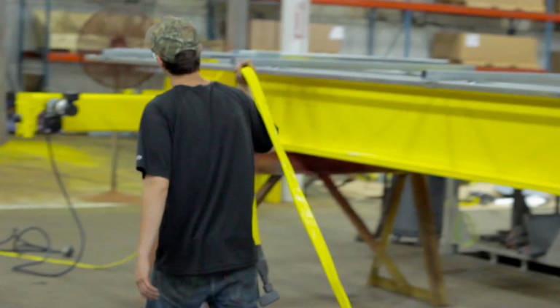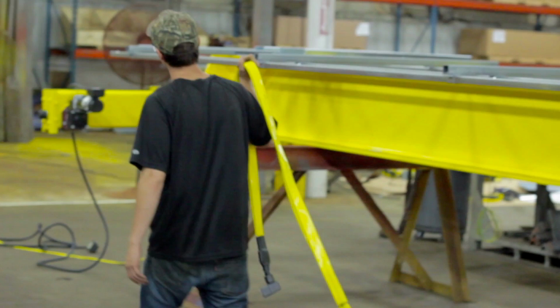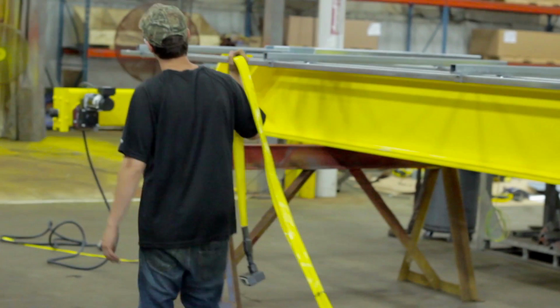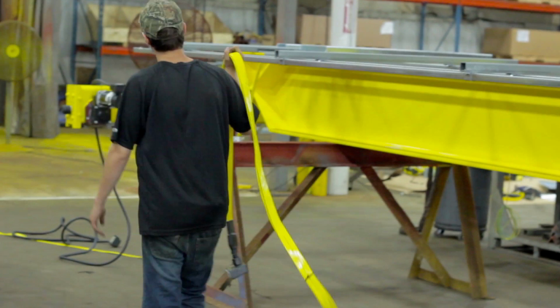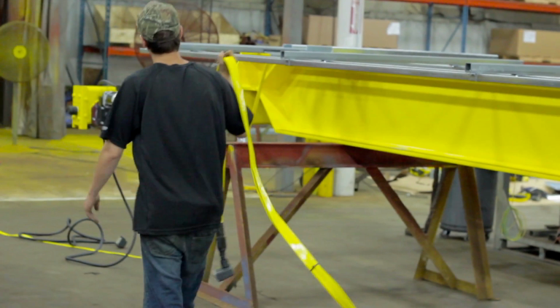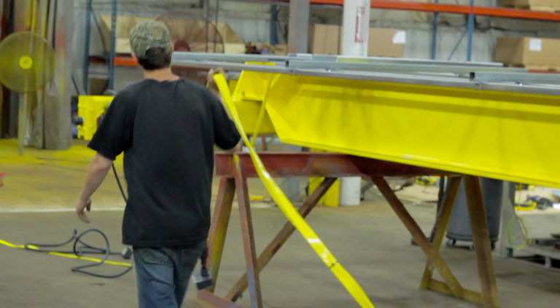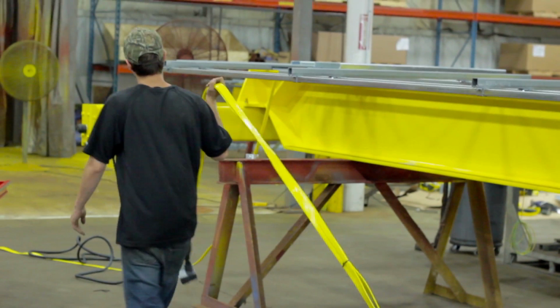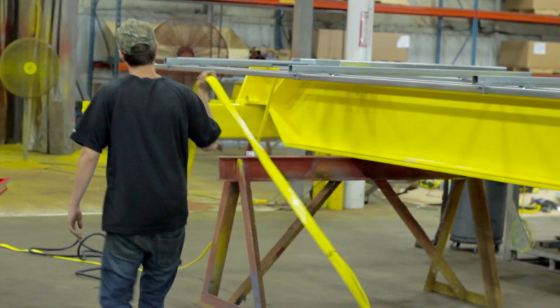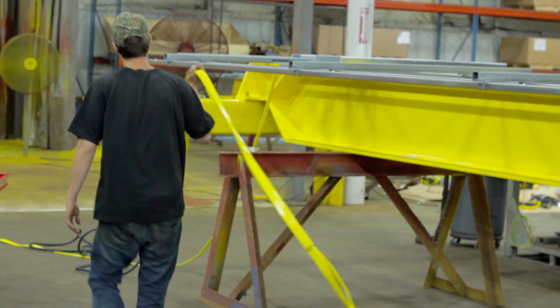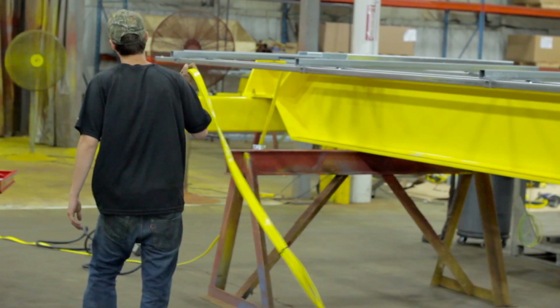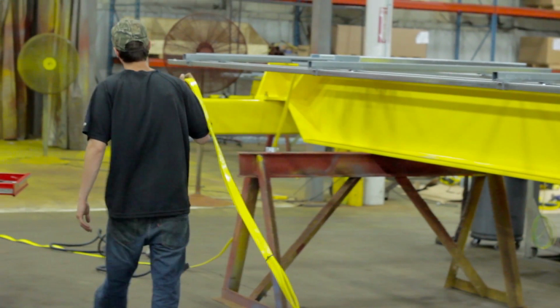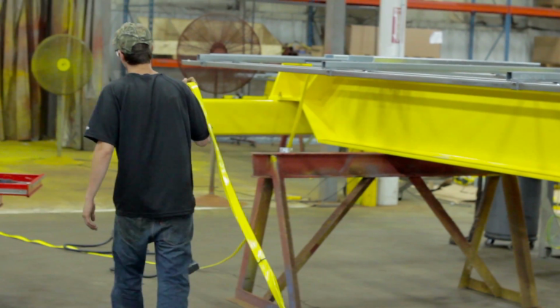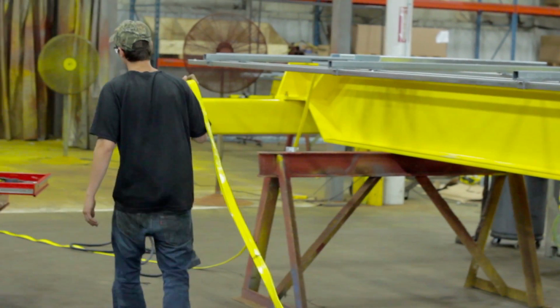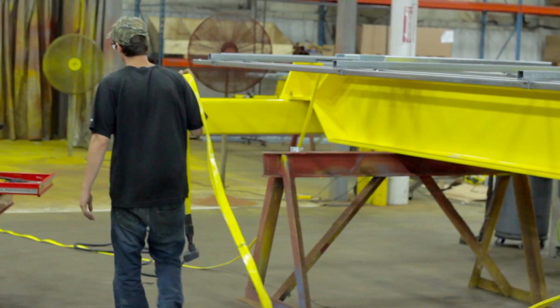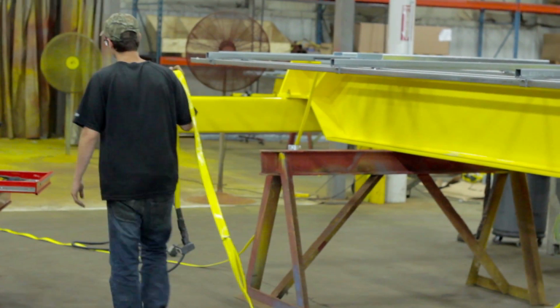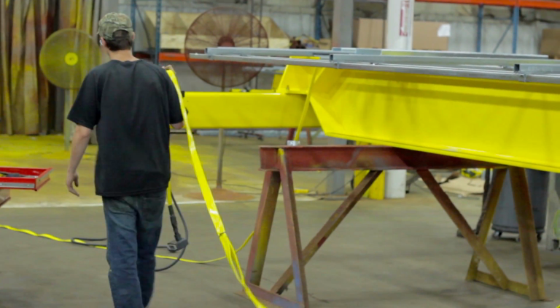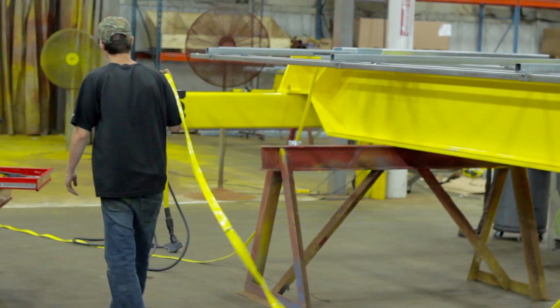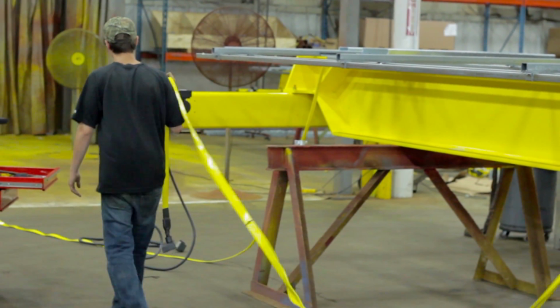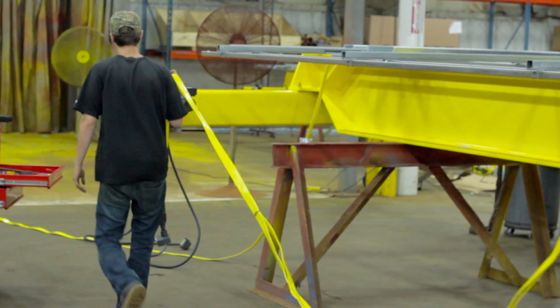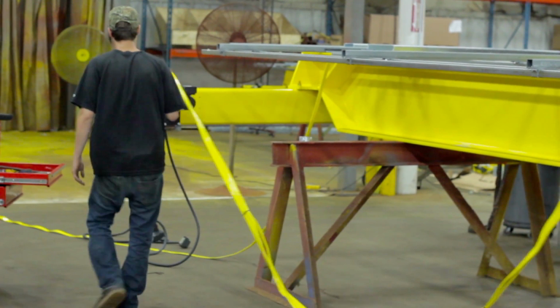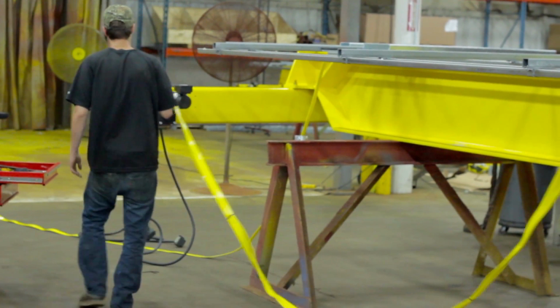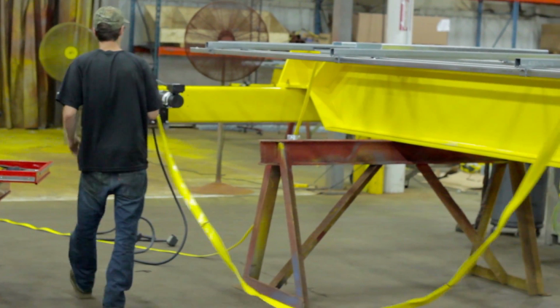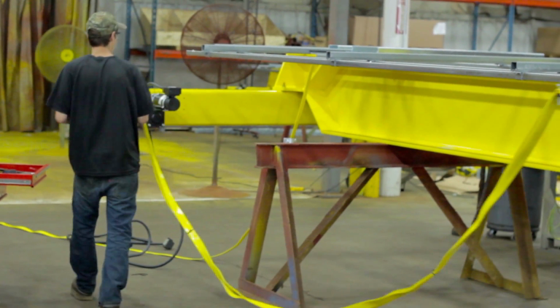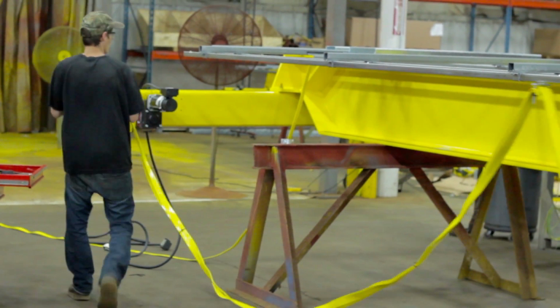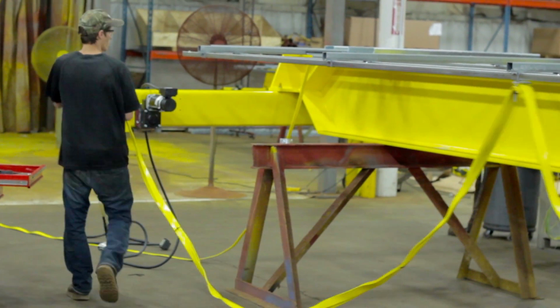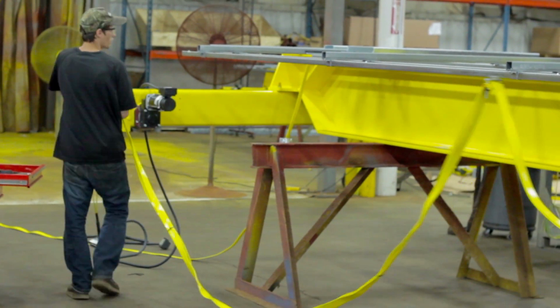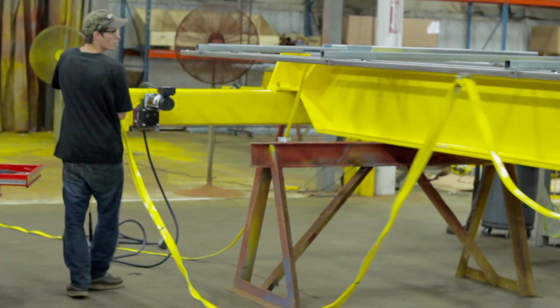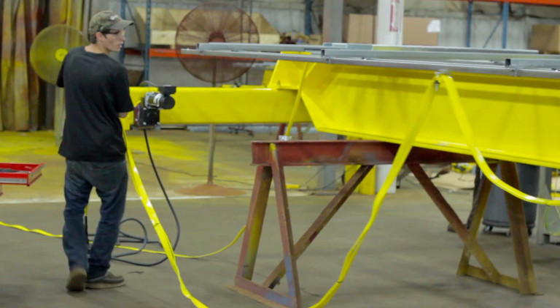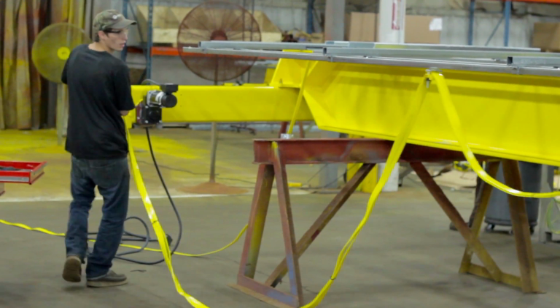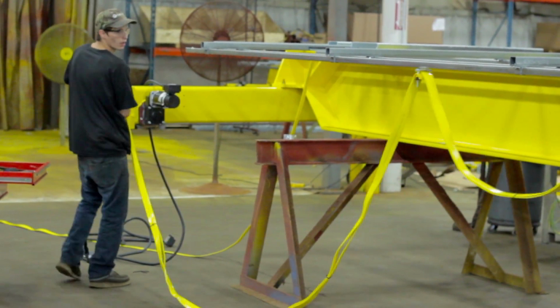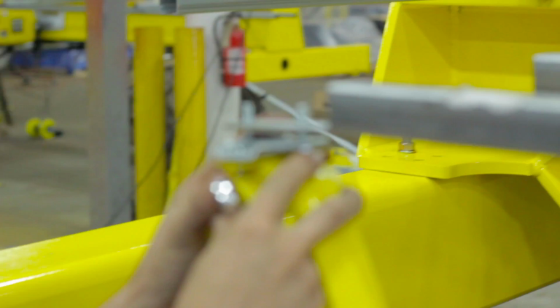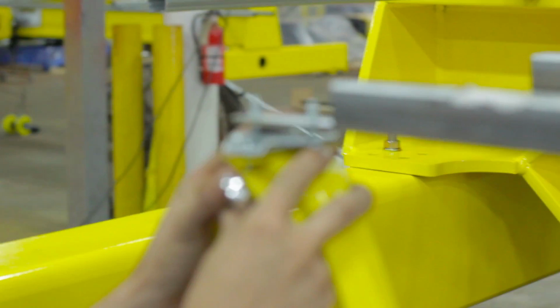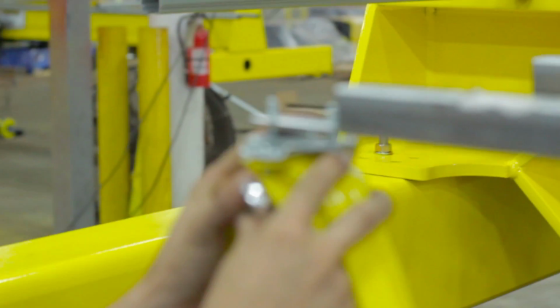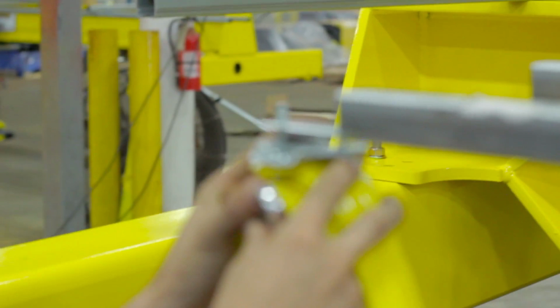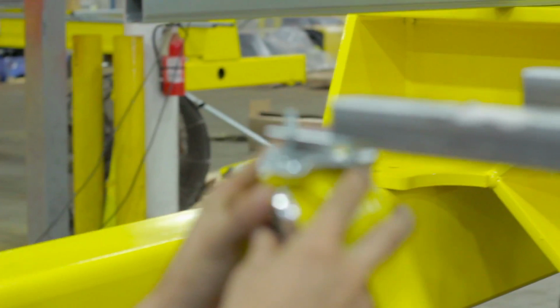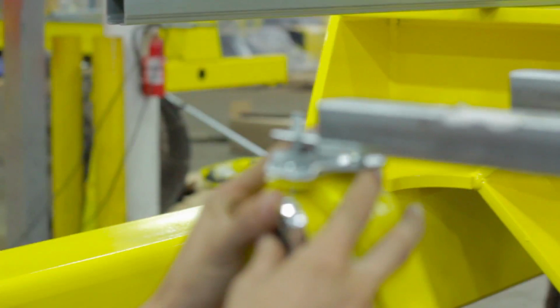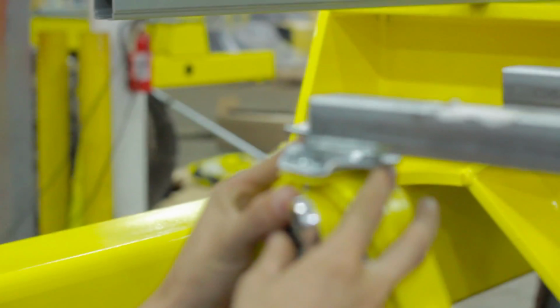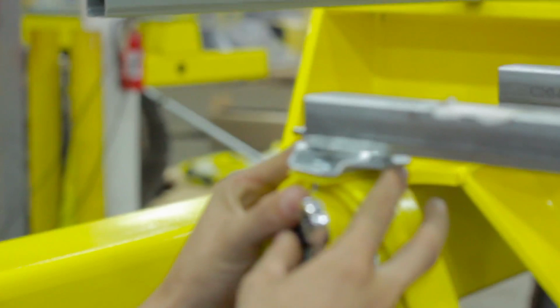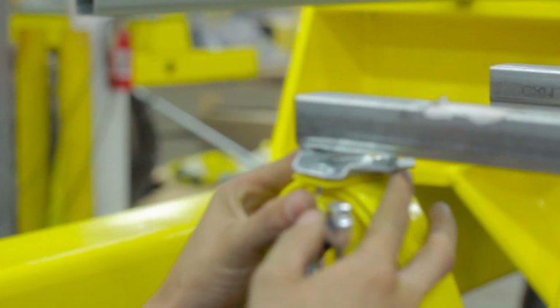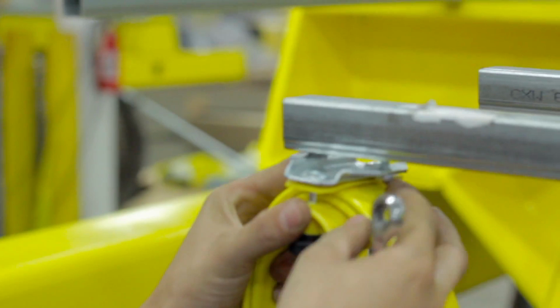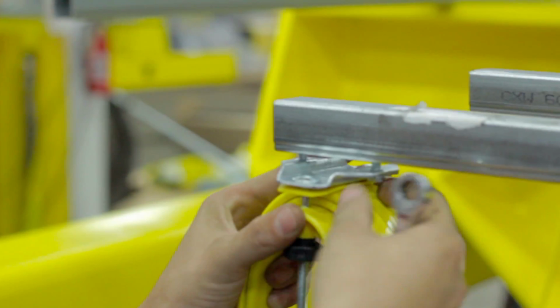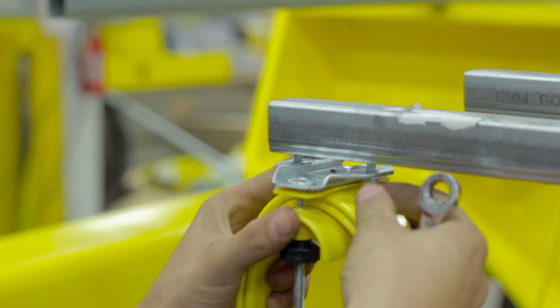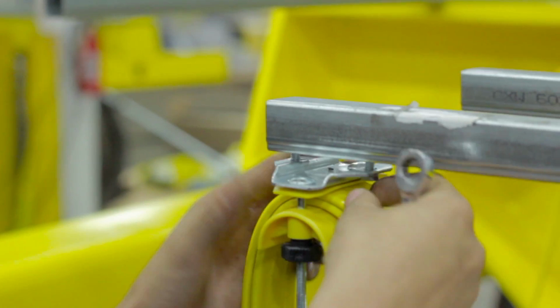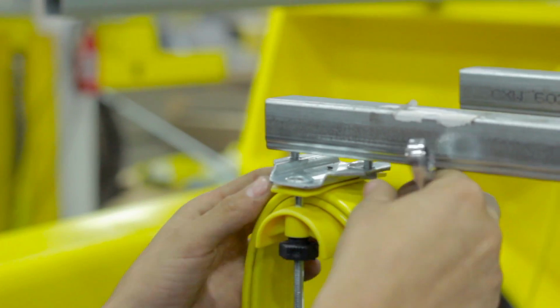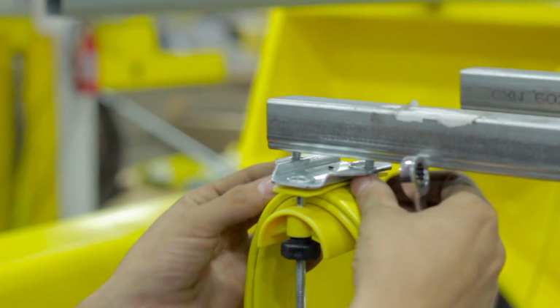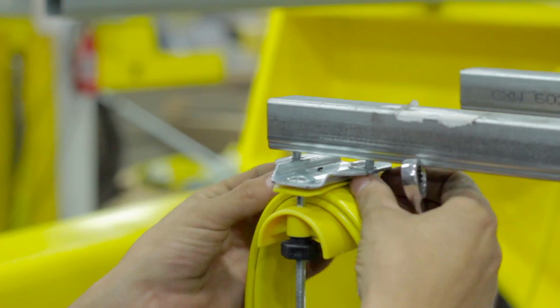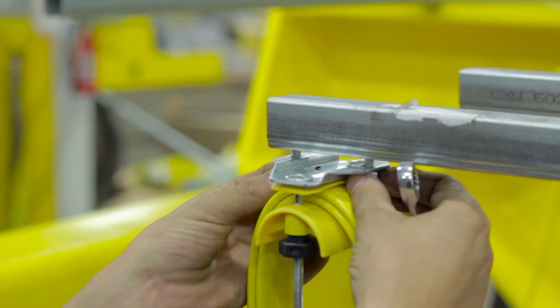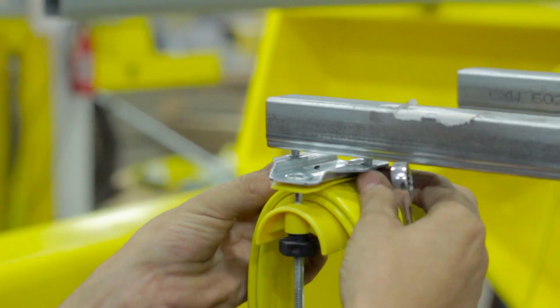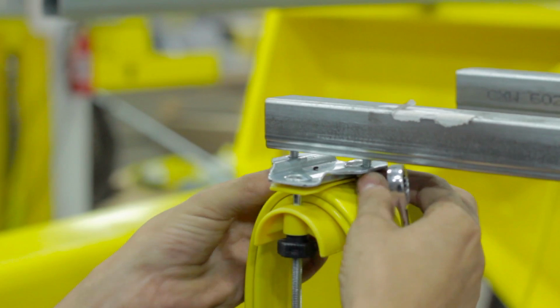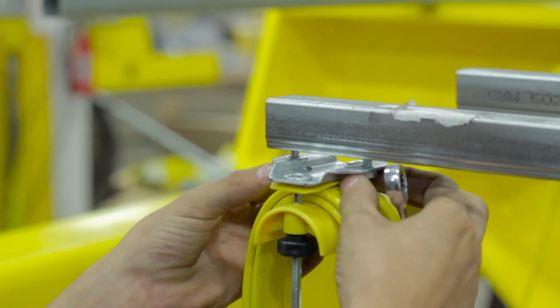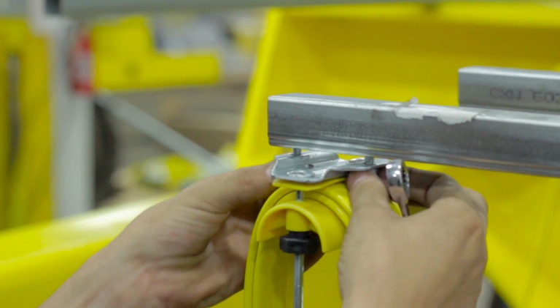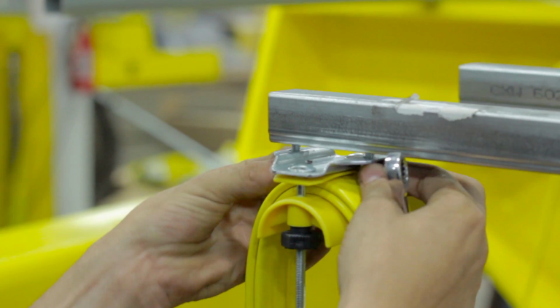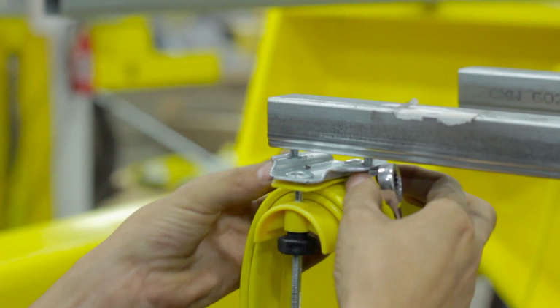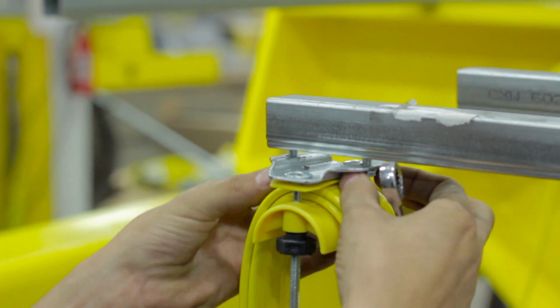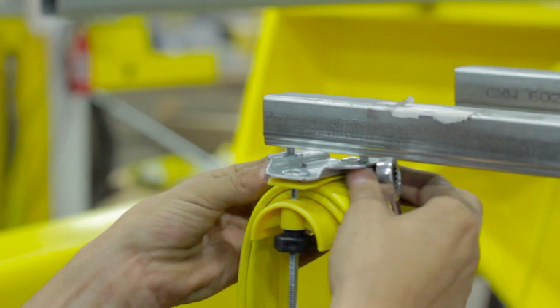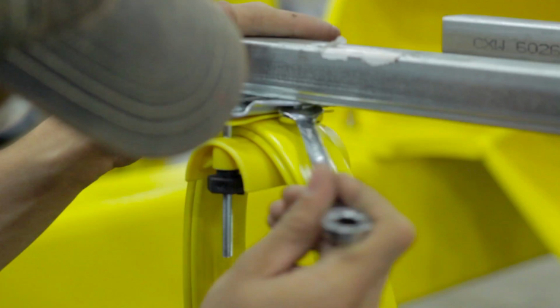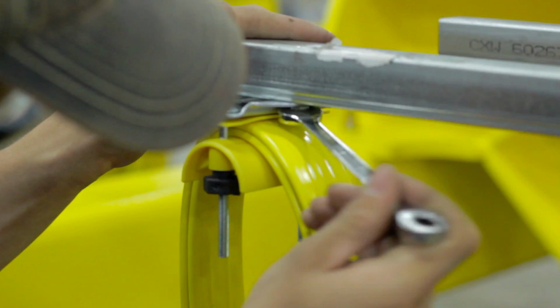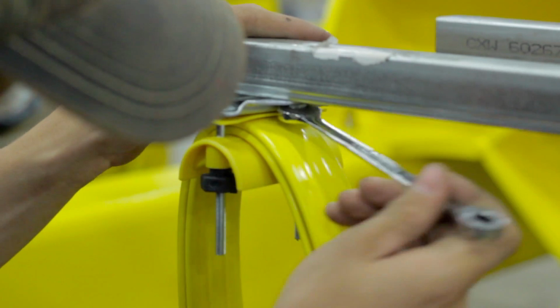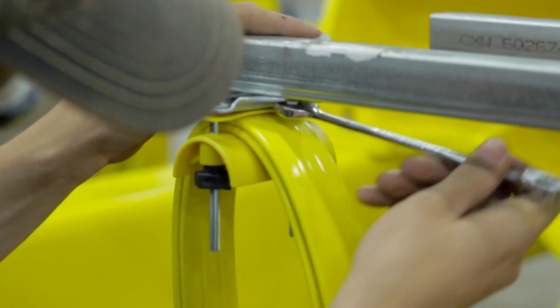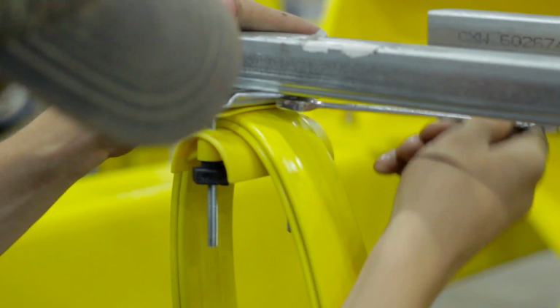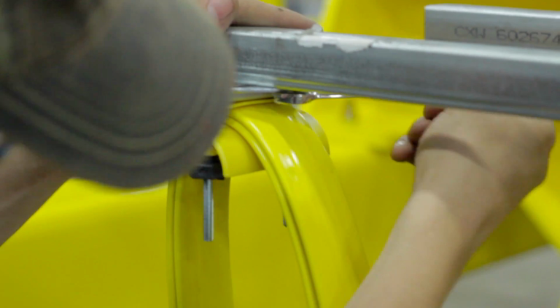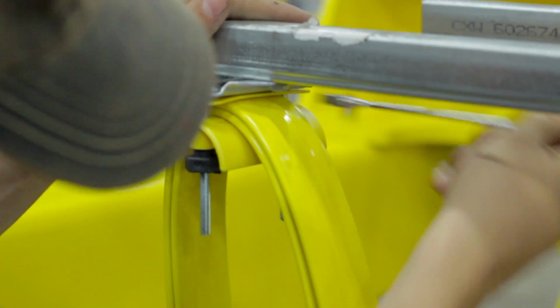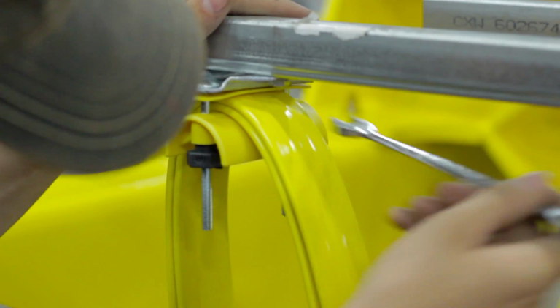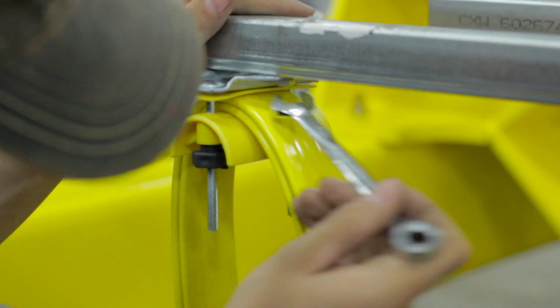Pull the festoon to the other side of the sea track and readjust the end trolley to be flush with the end of the sea track, then tighten it into place.